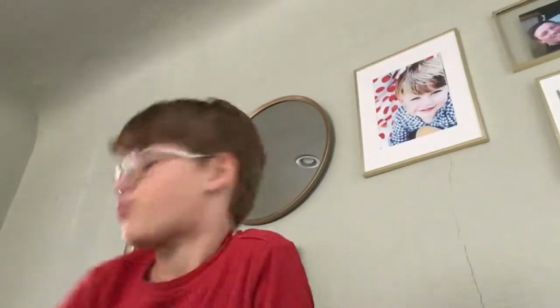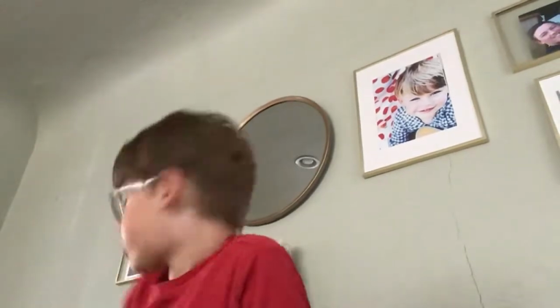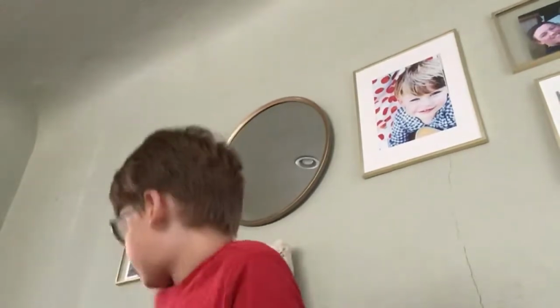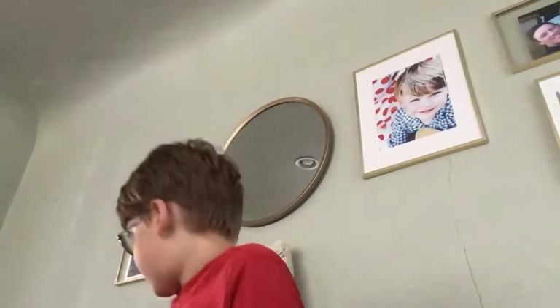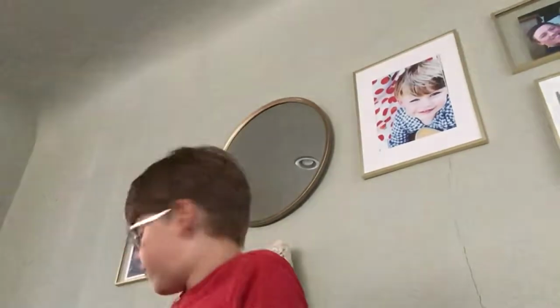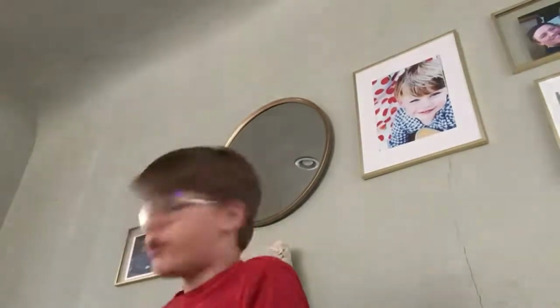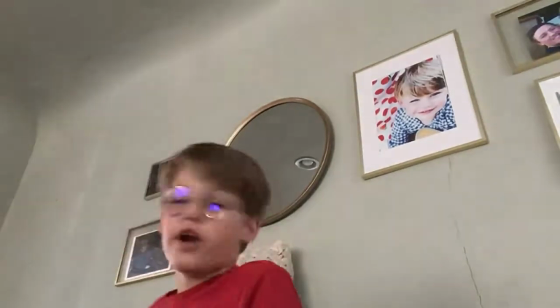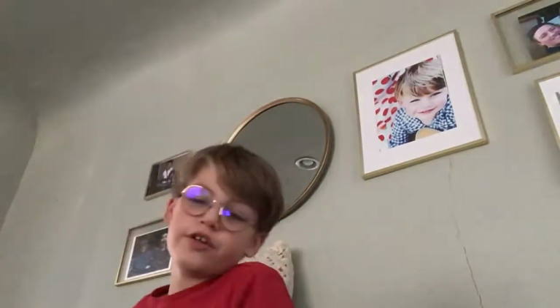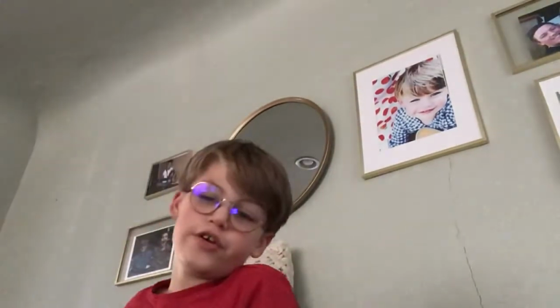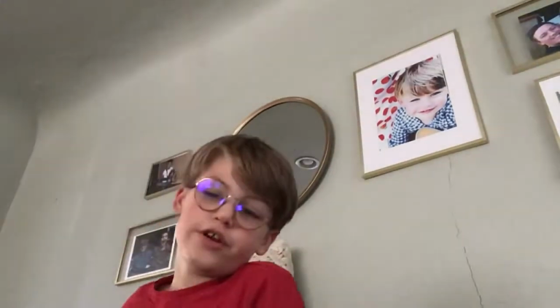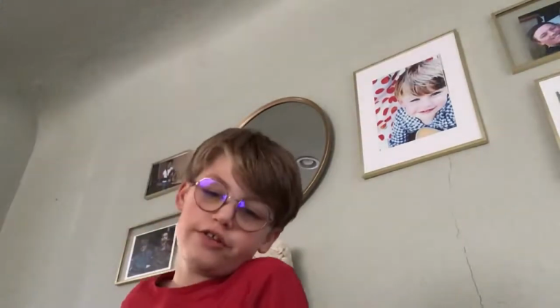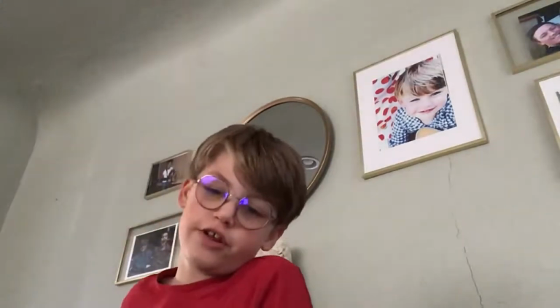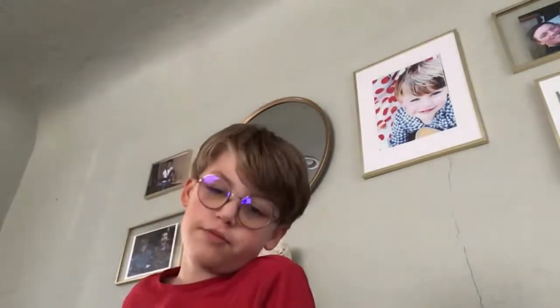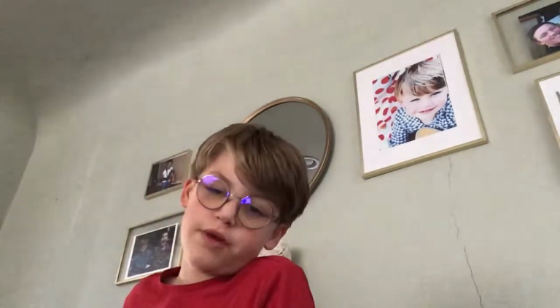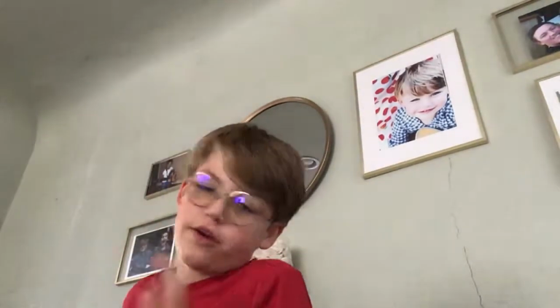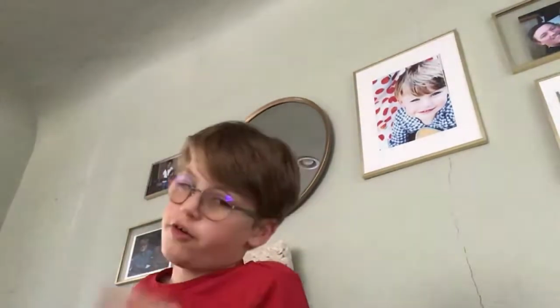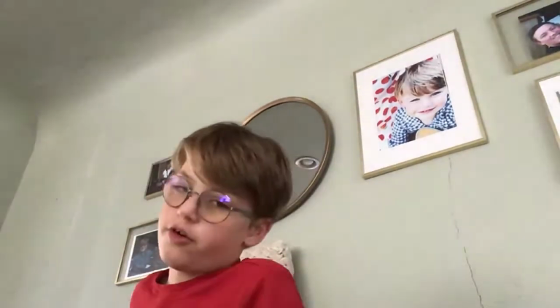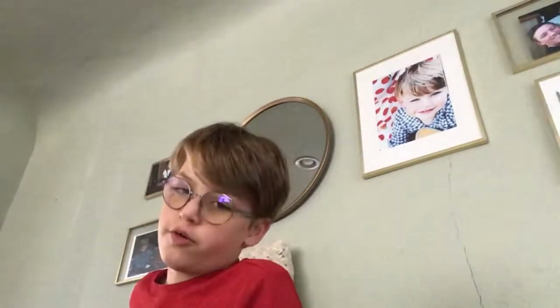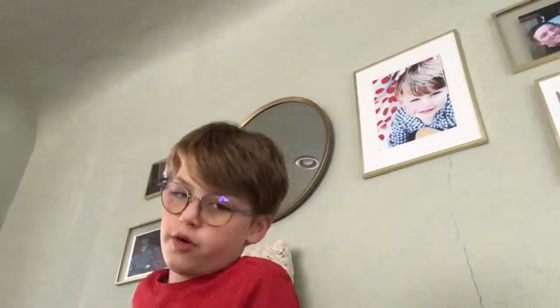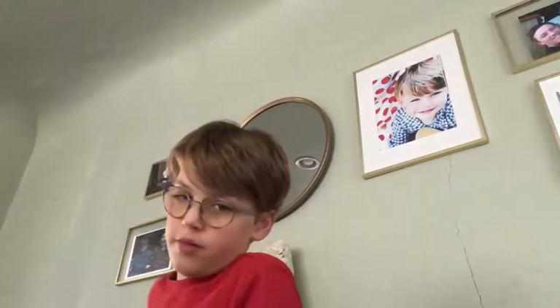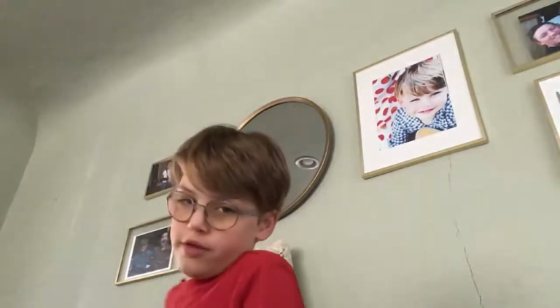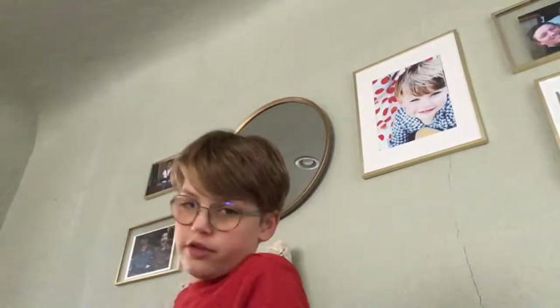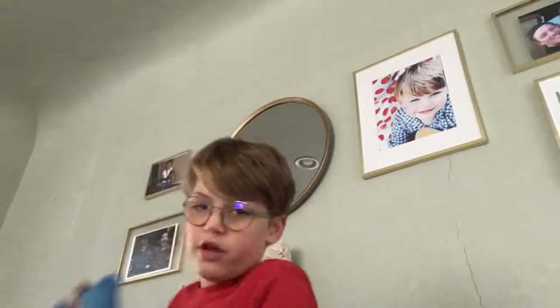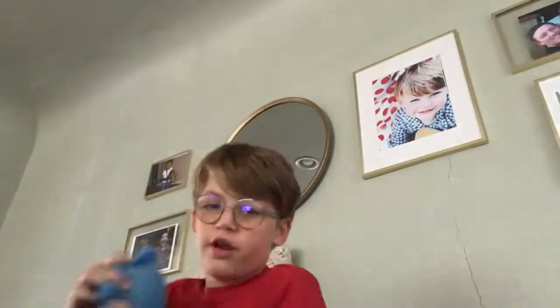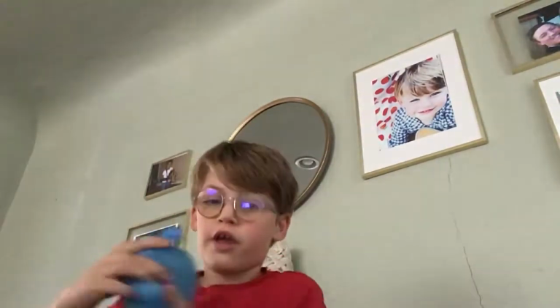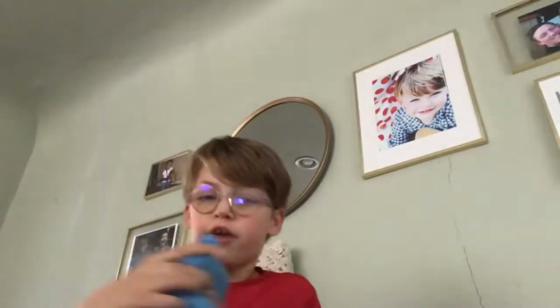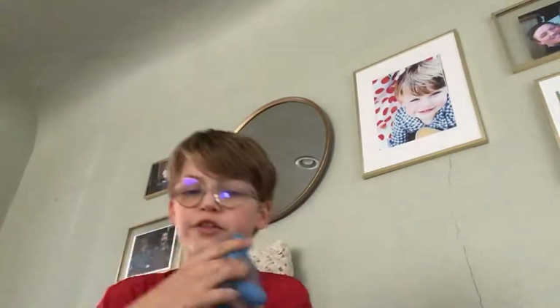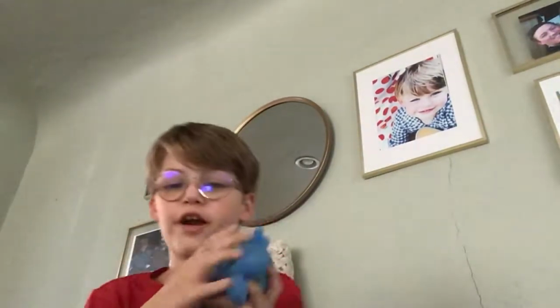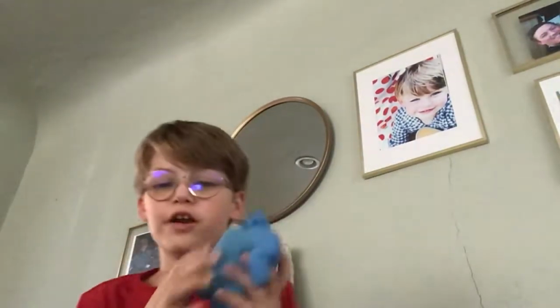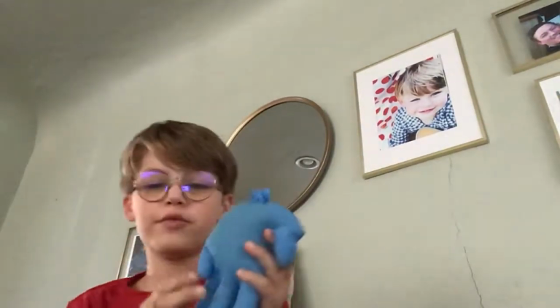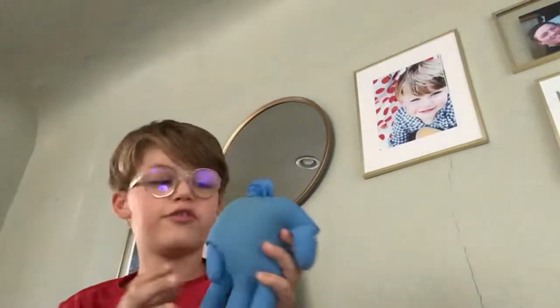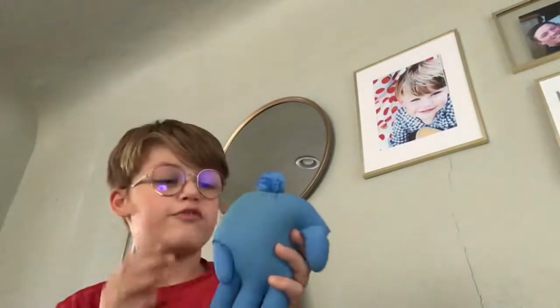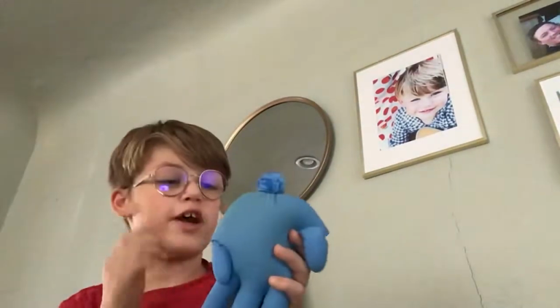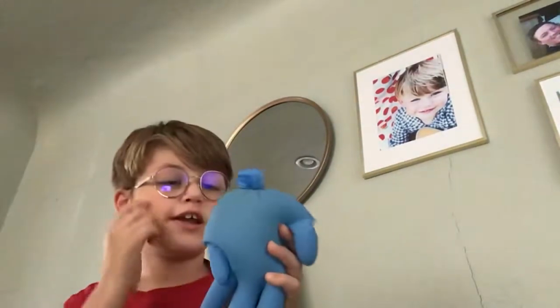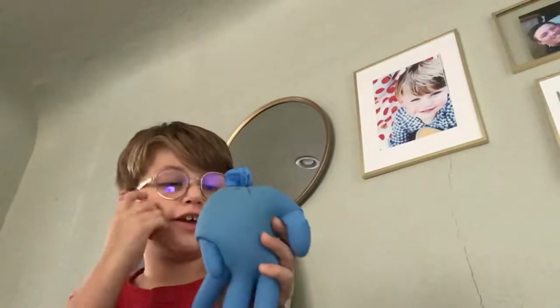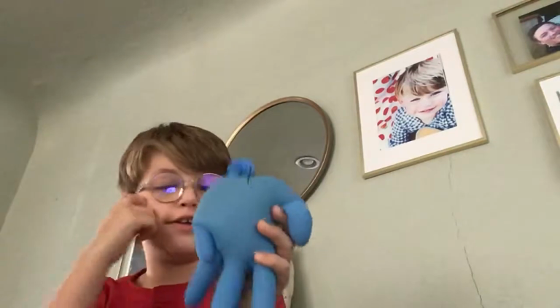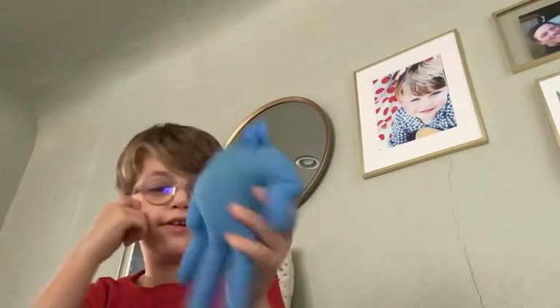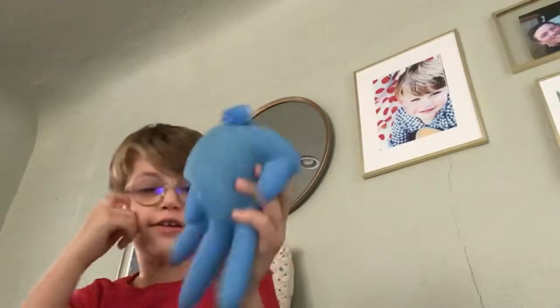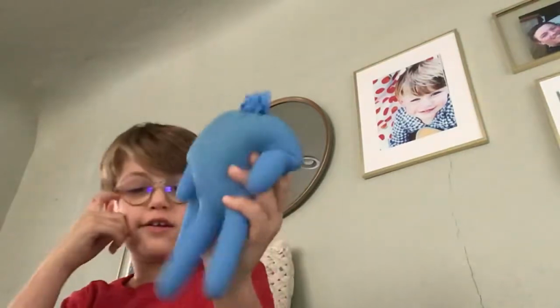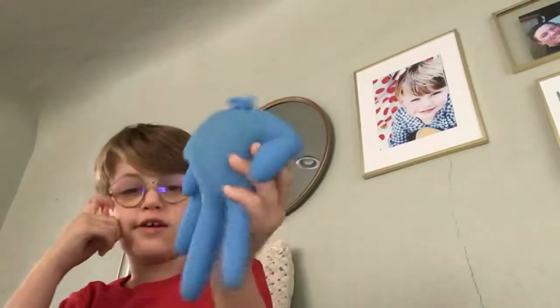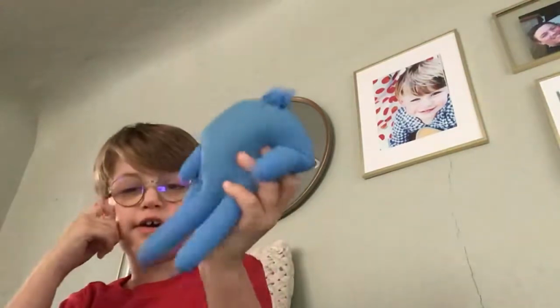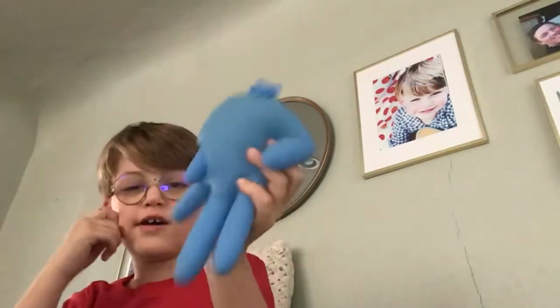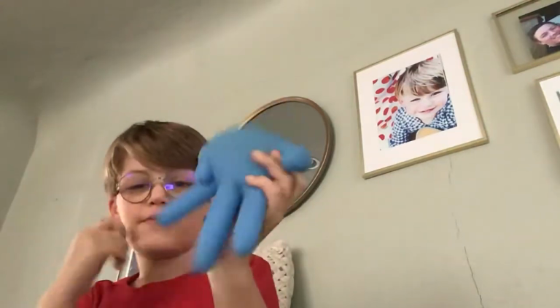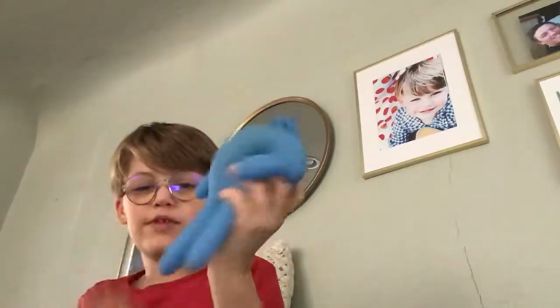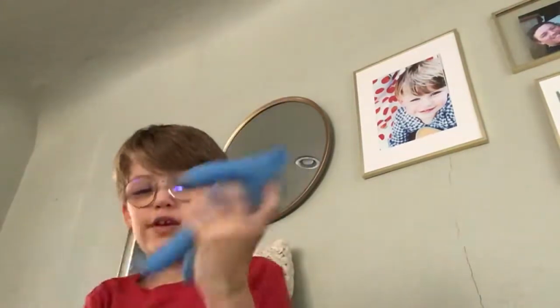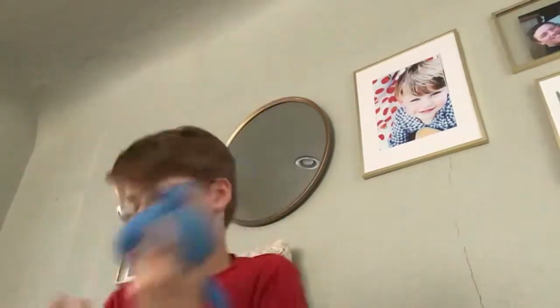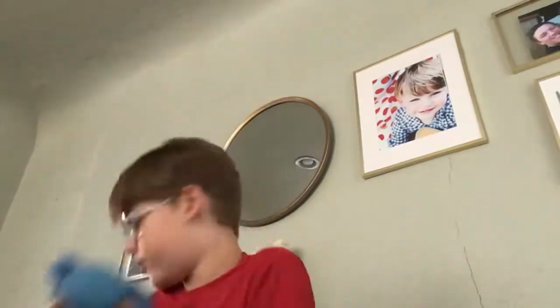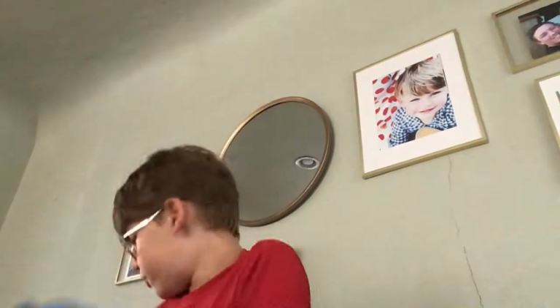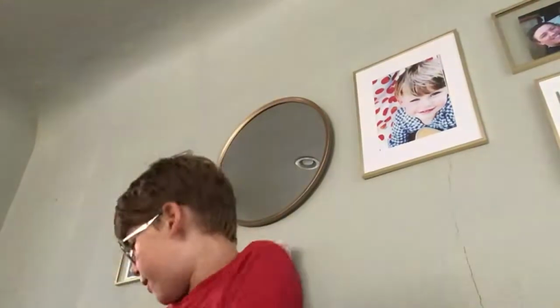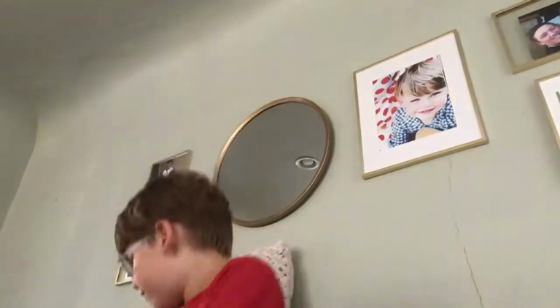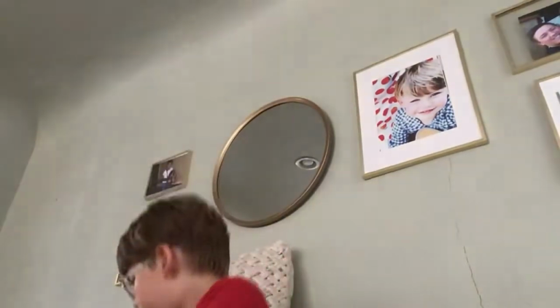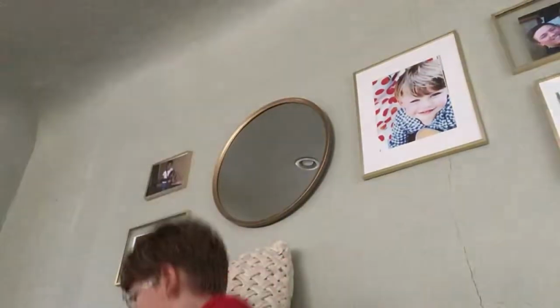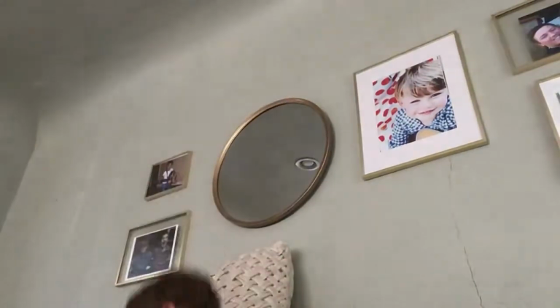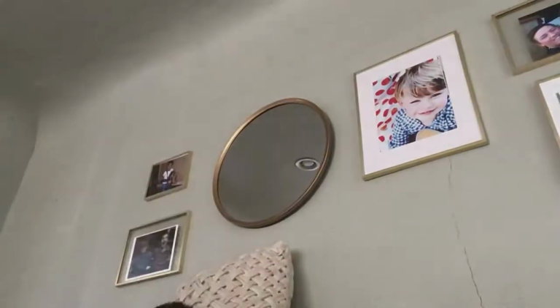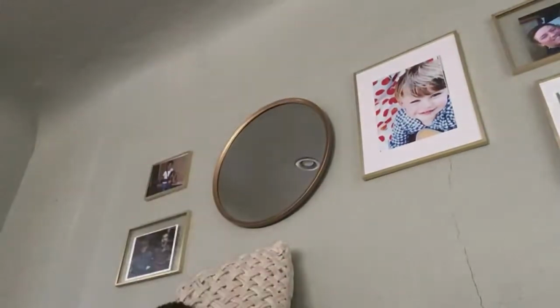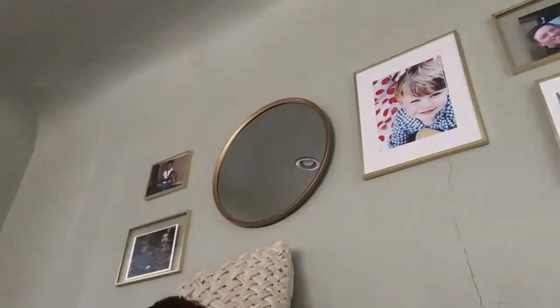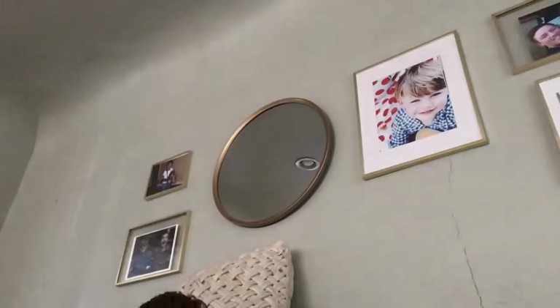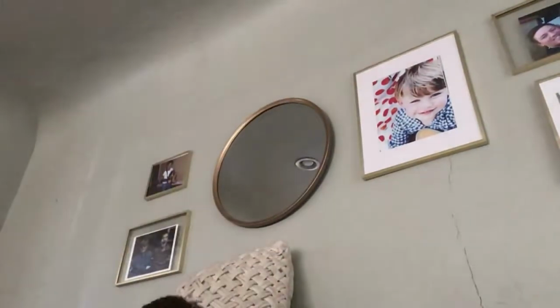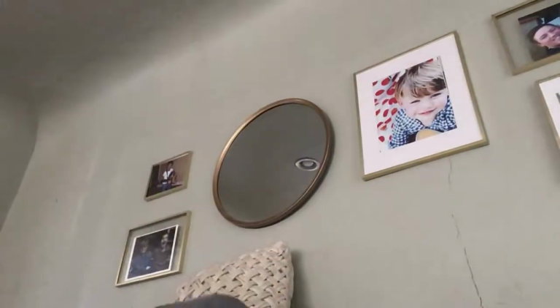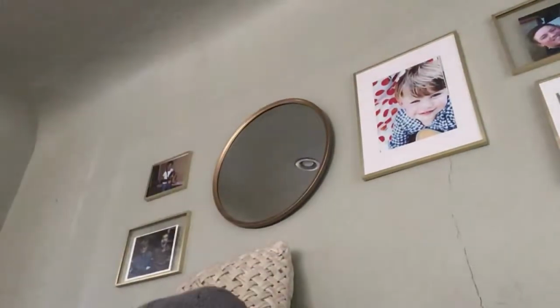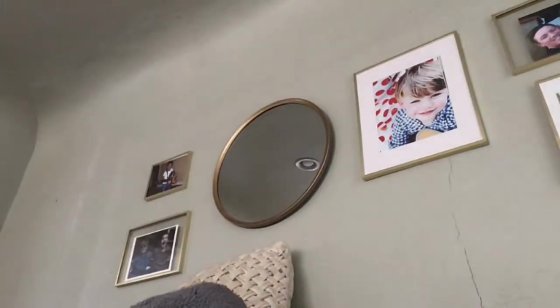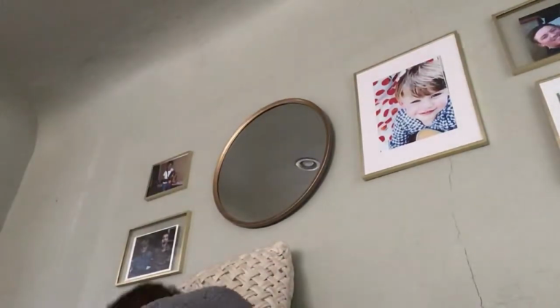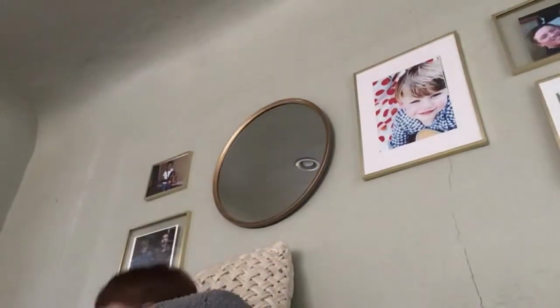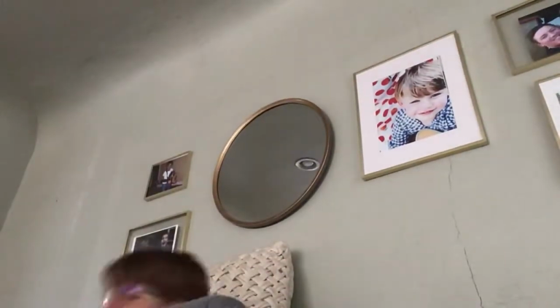You guys hear anything in the background? Don't worry about that. Say hi, Mr. Fatty! He's new to my family.